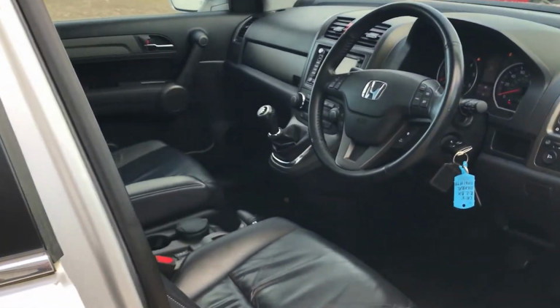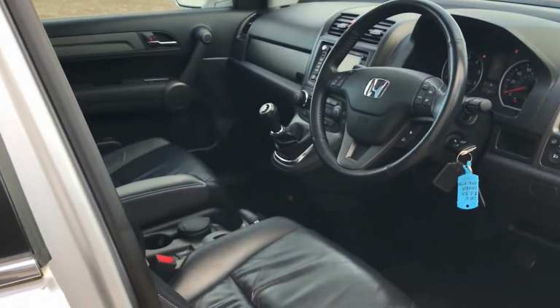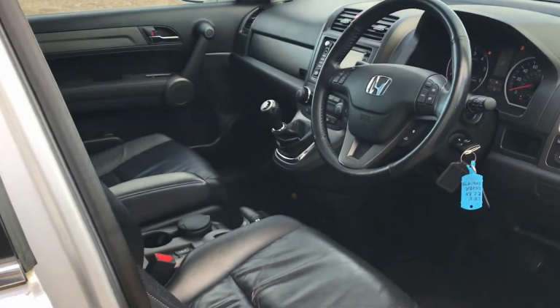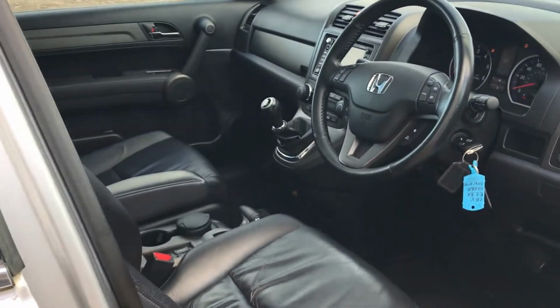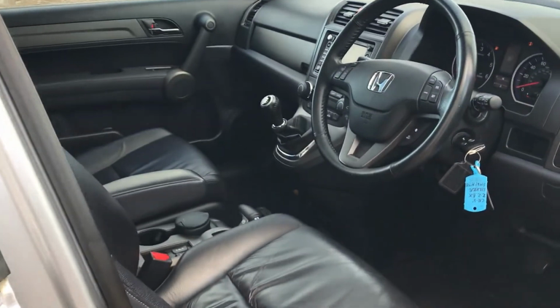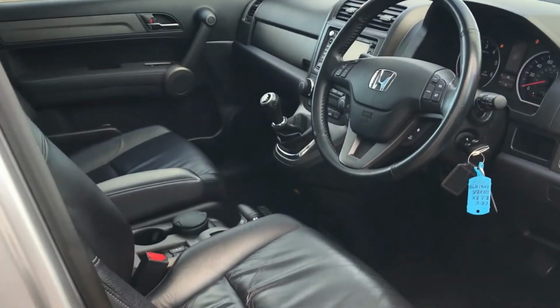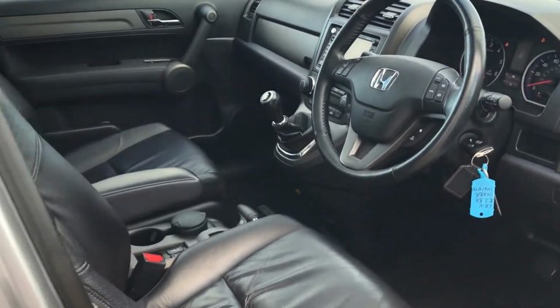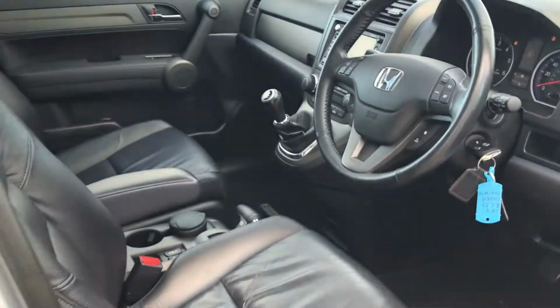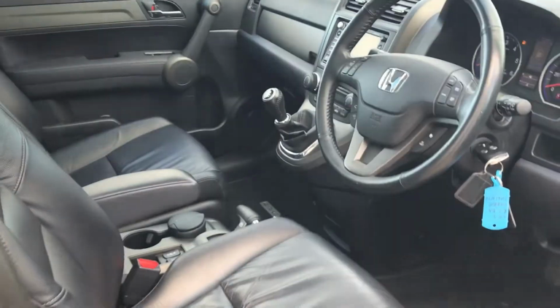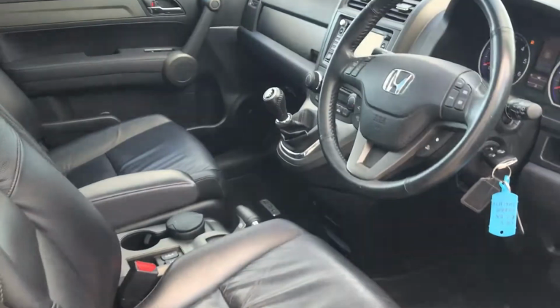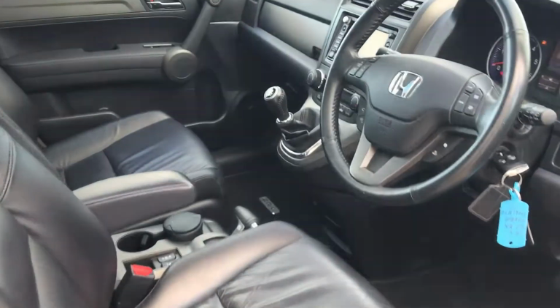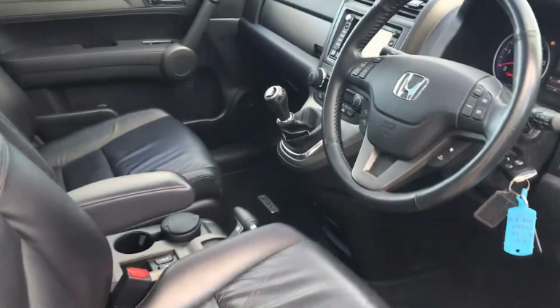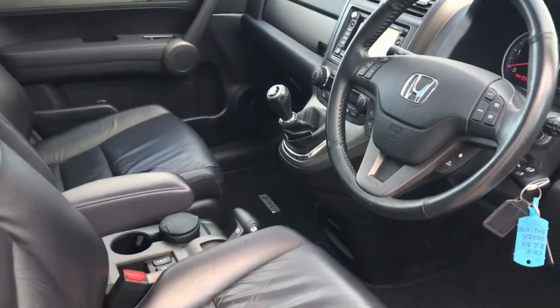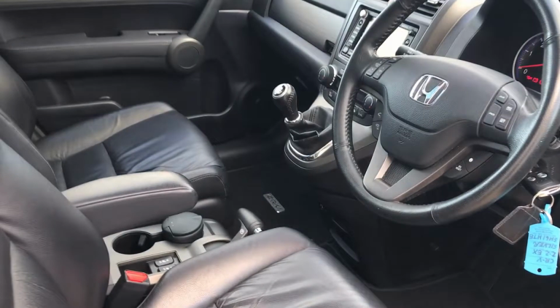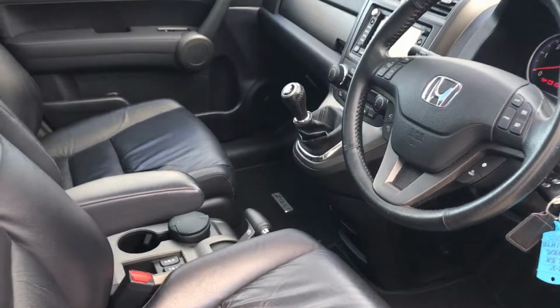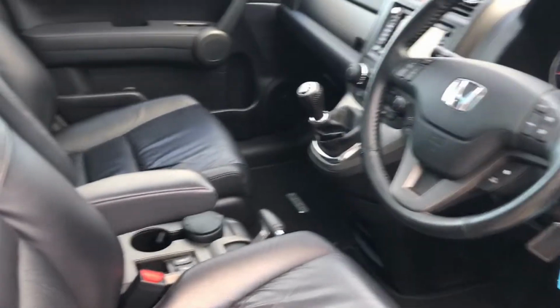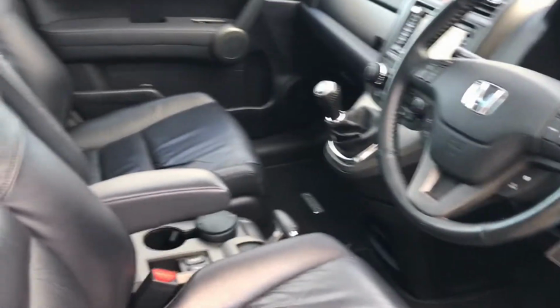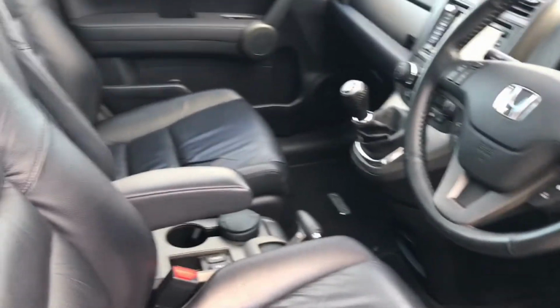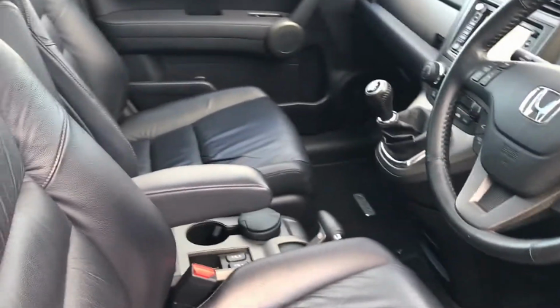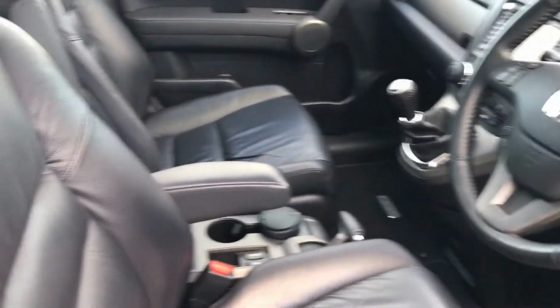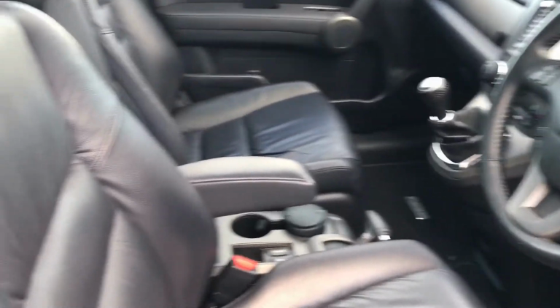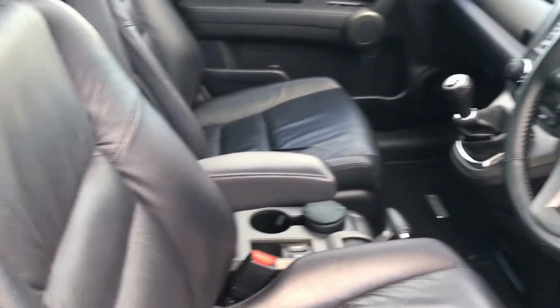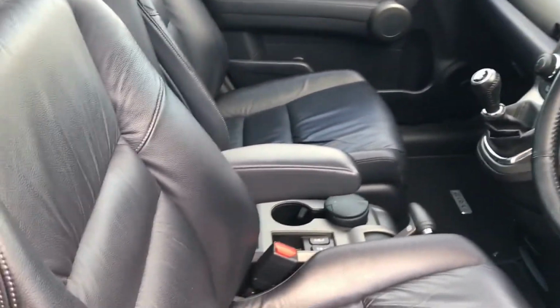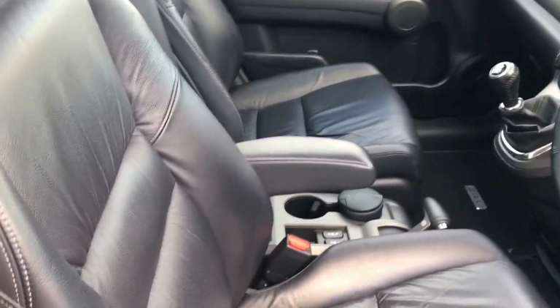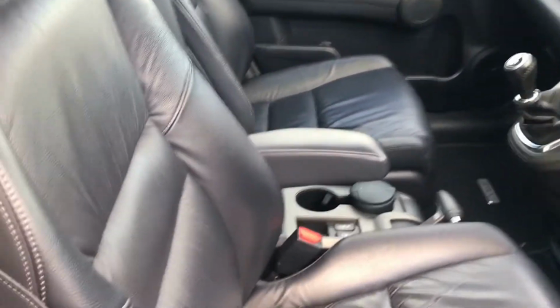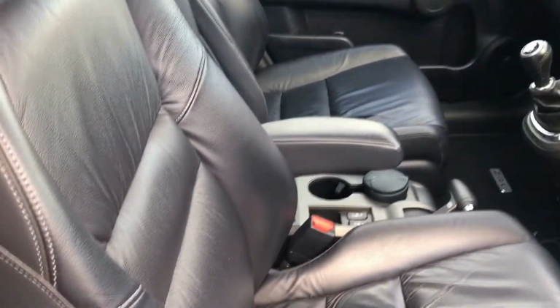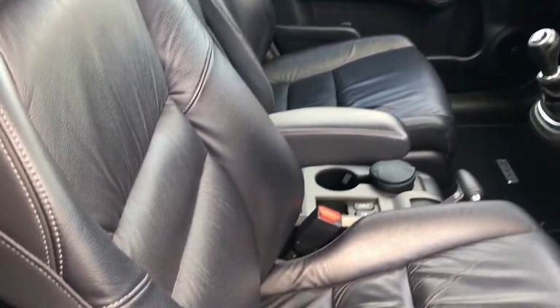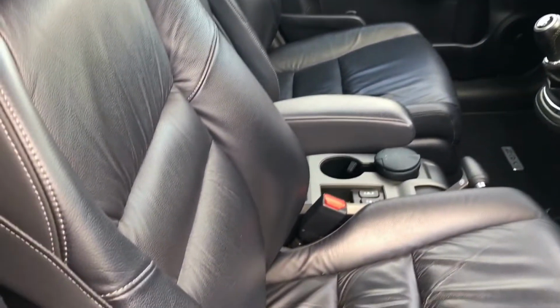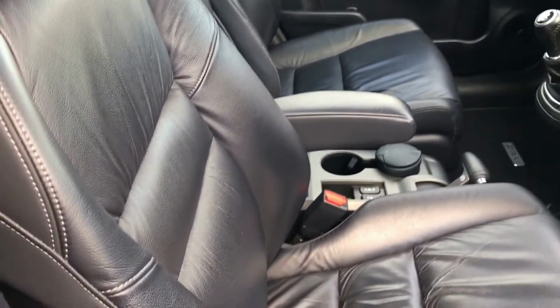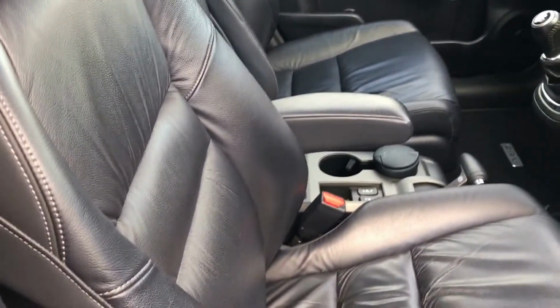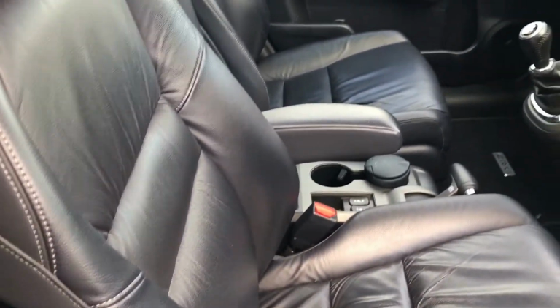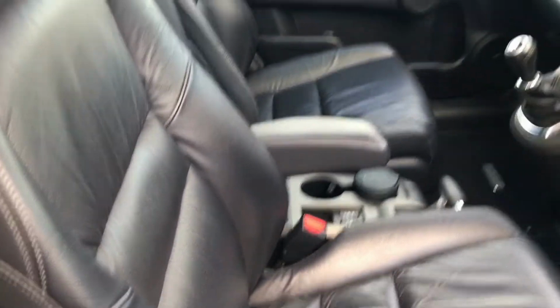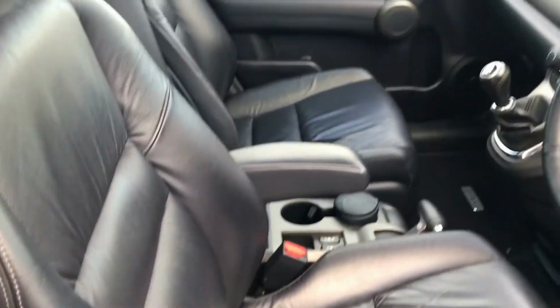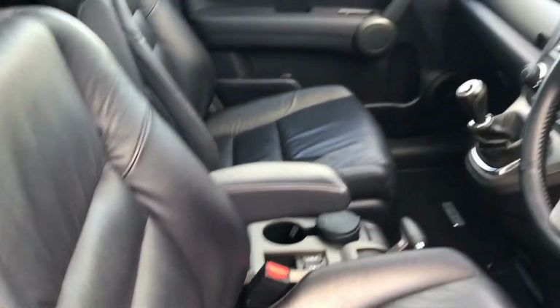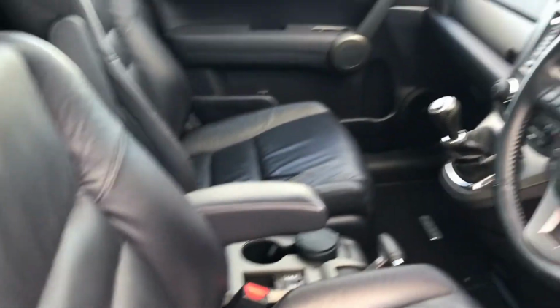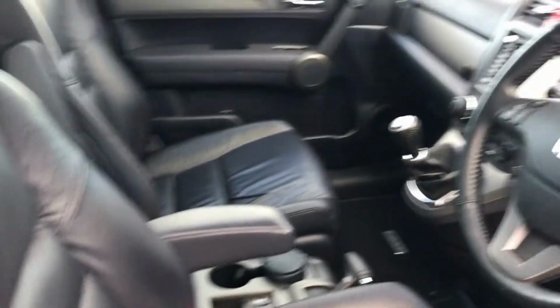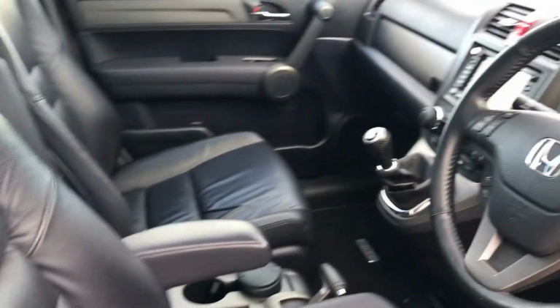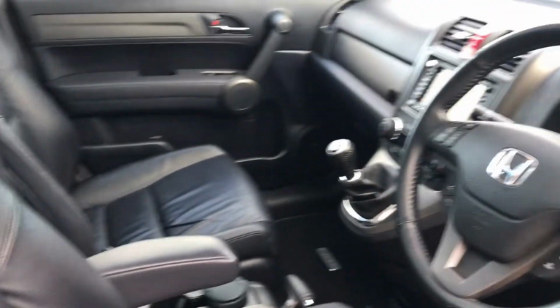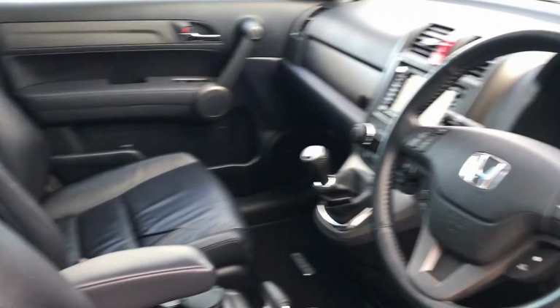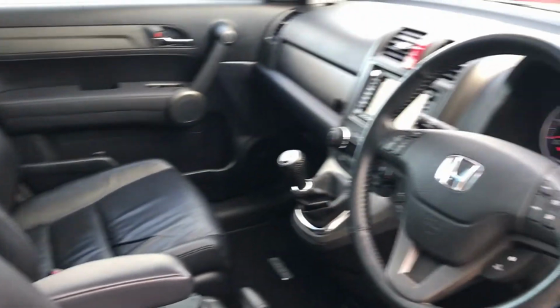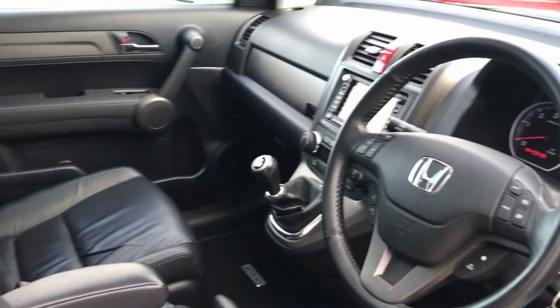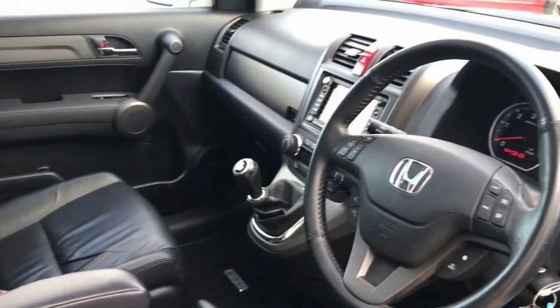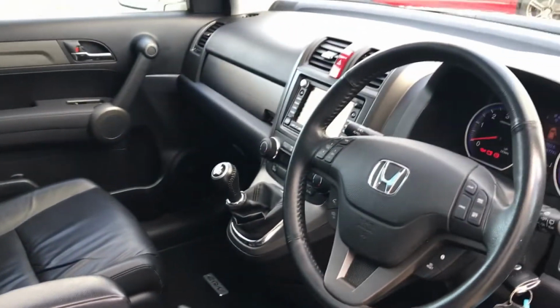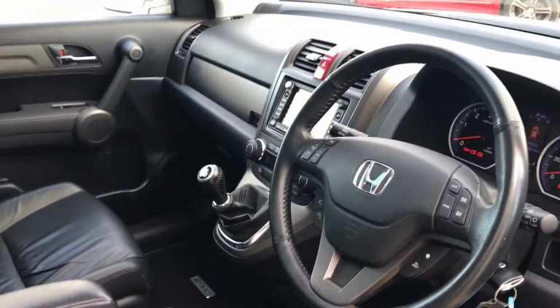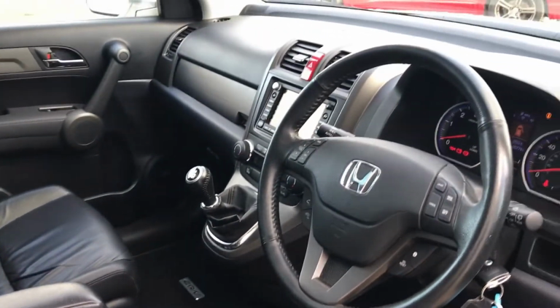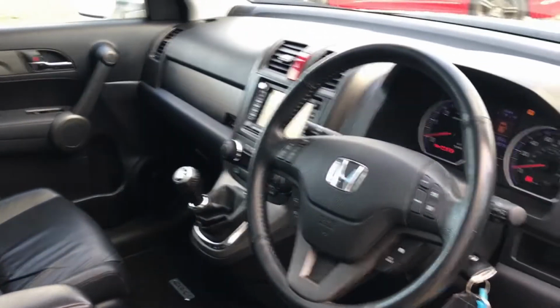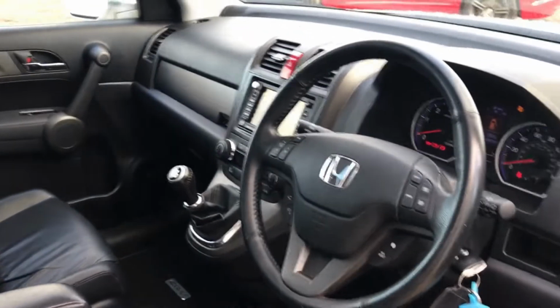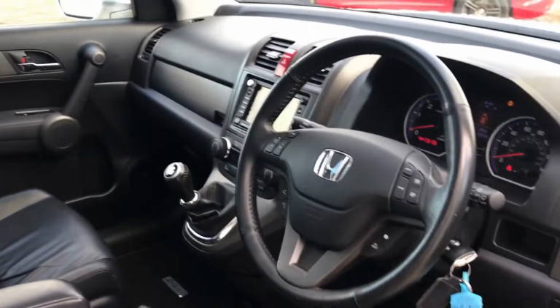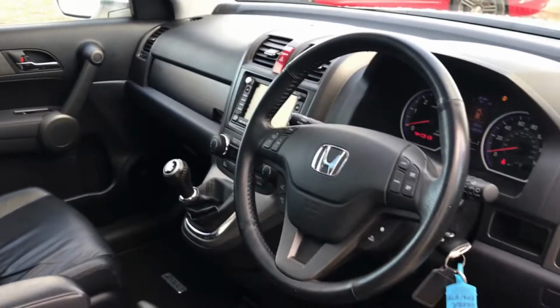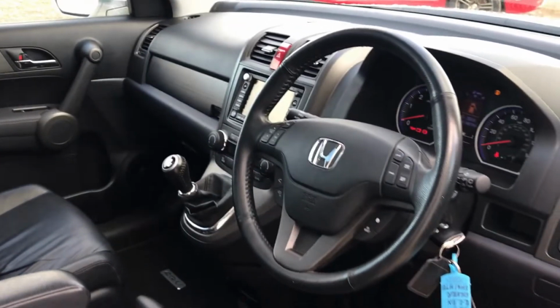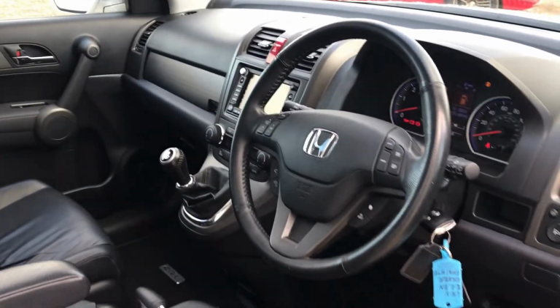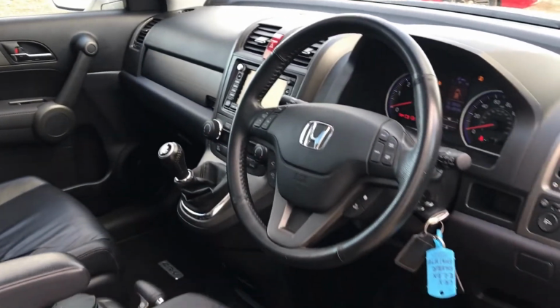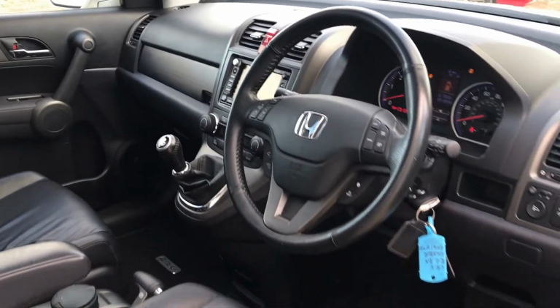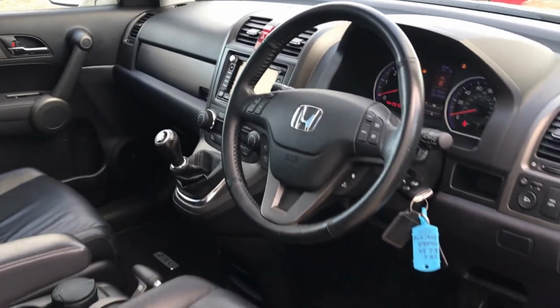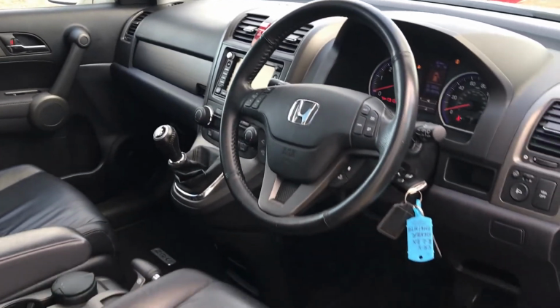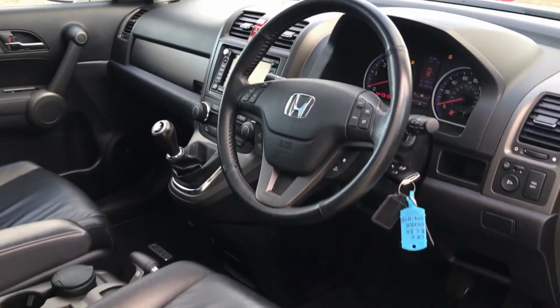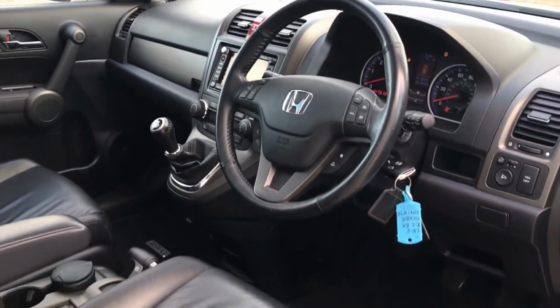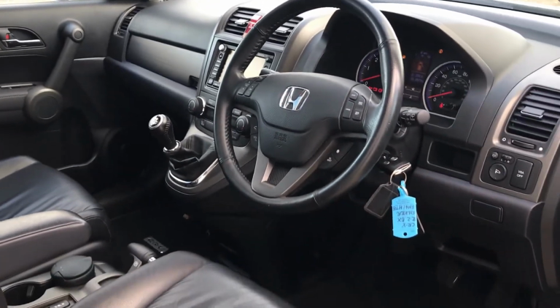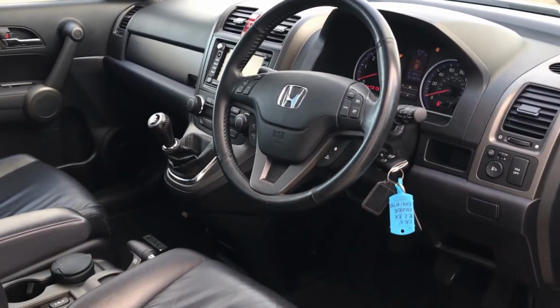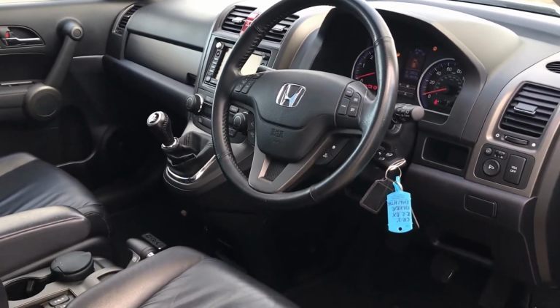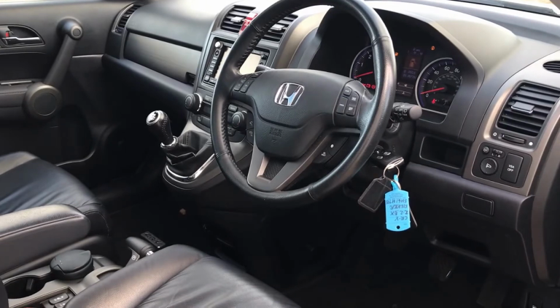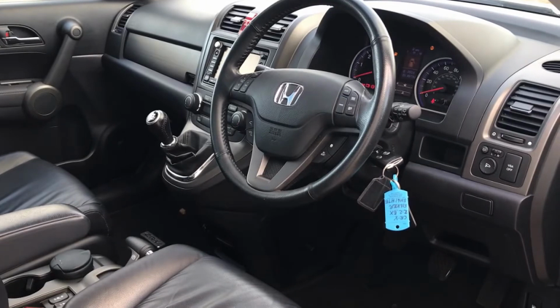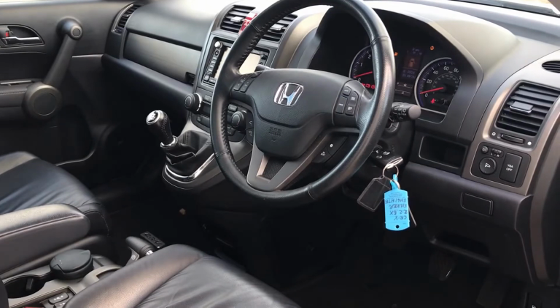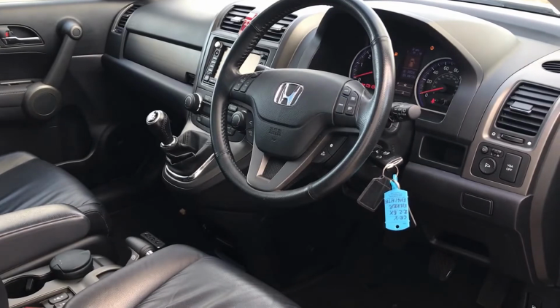If you'd like to arrange a test drive of the vehicle or to come in and view it, give us a call at 0141 842 1011.